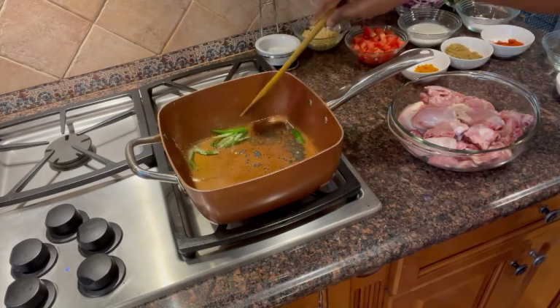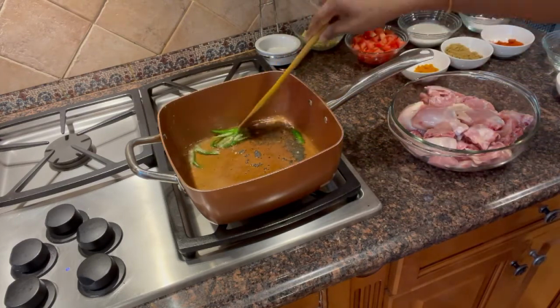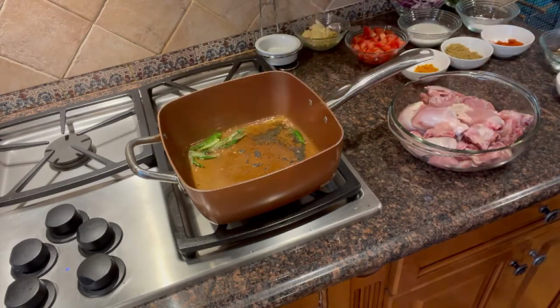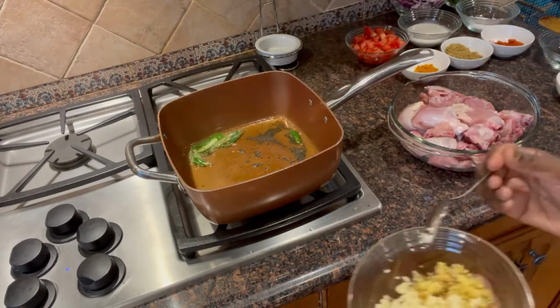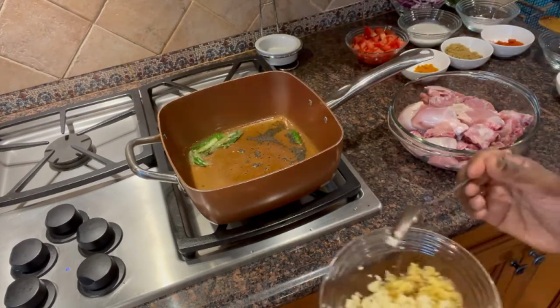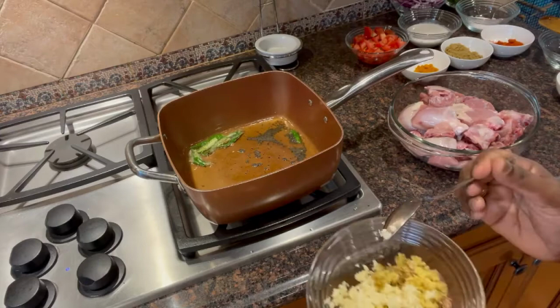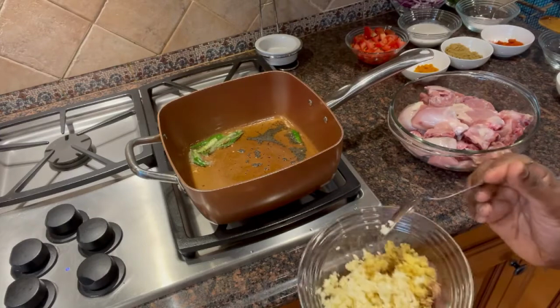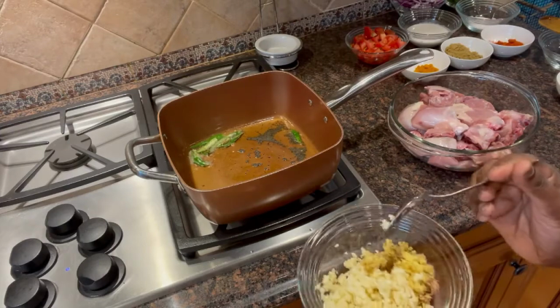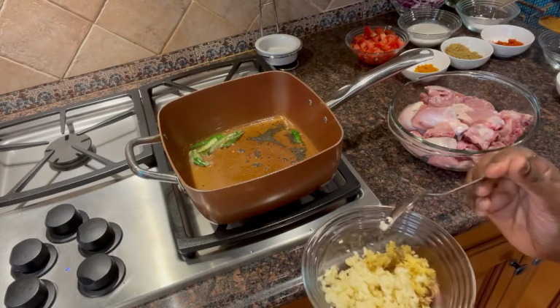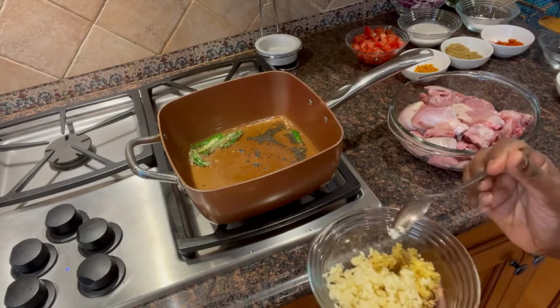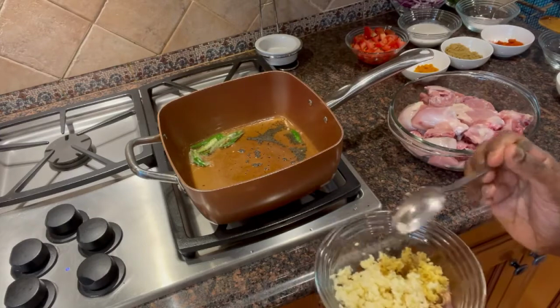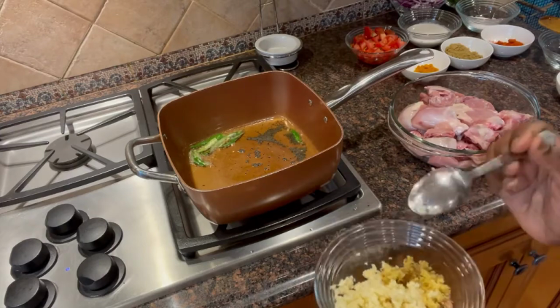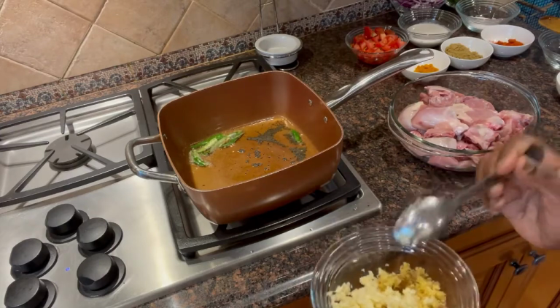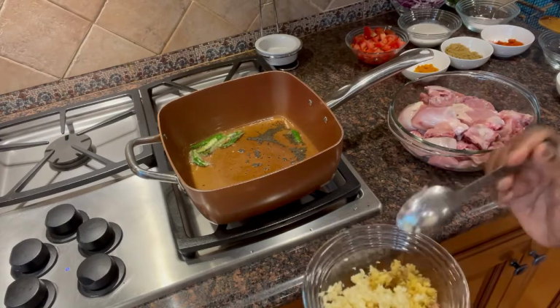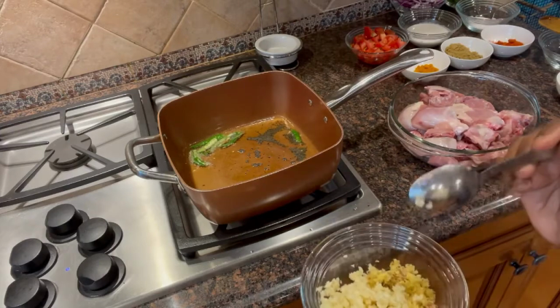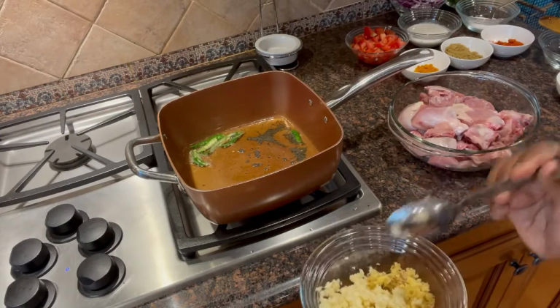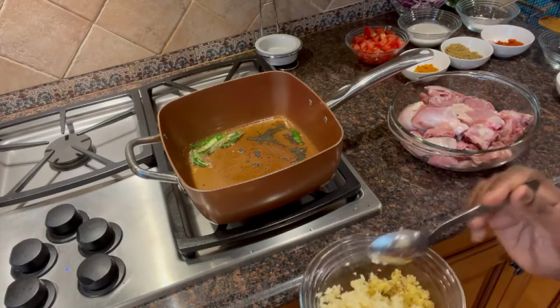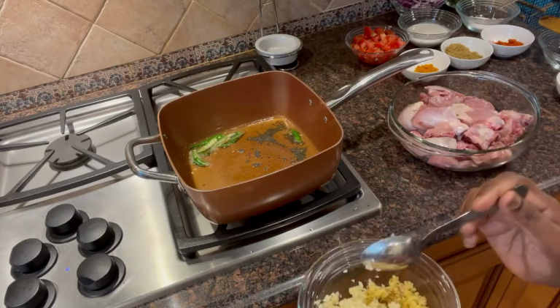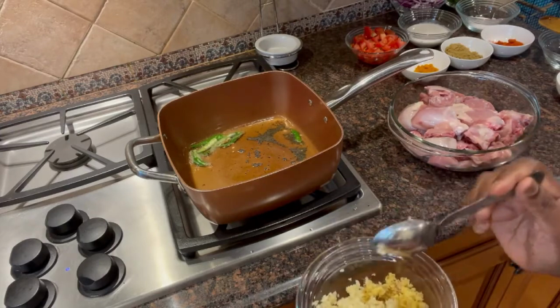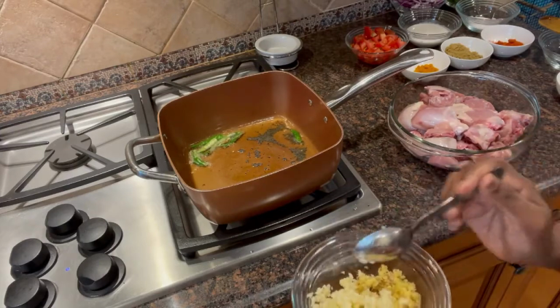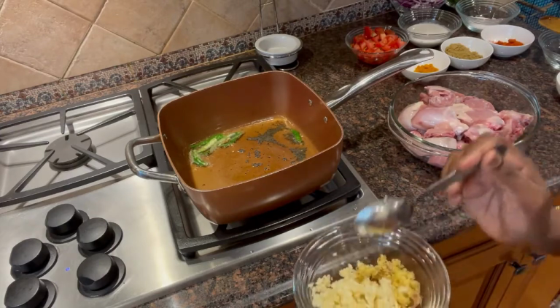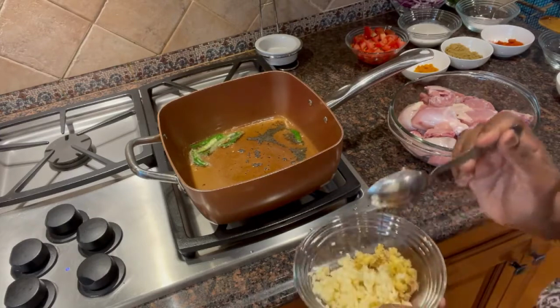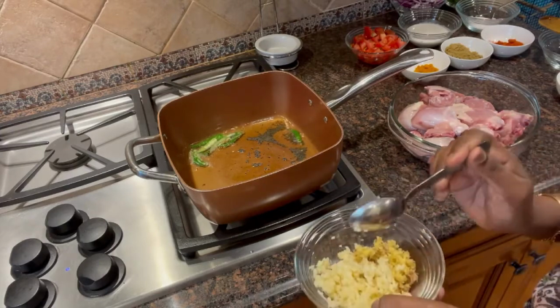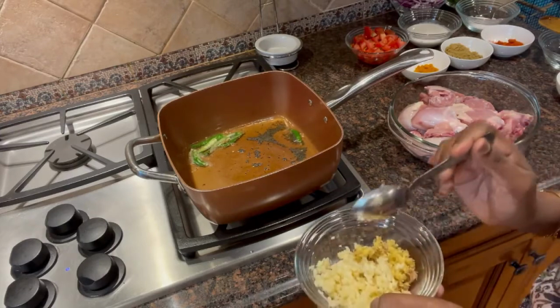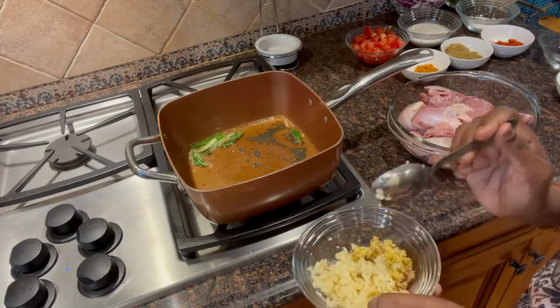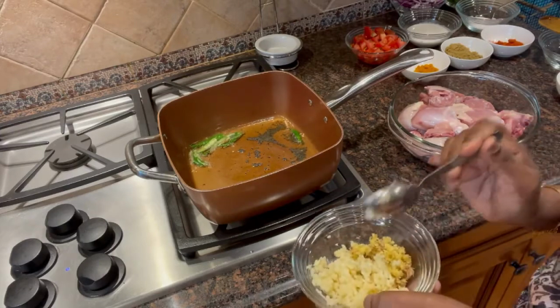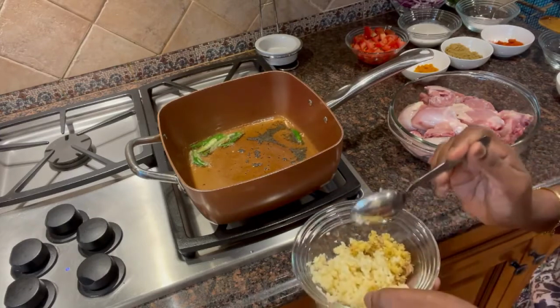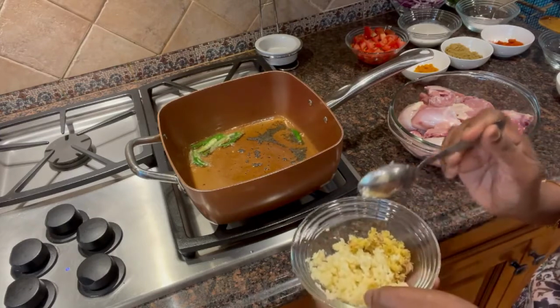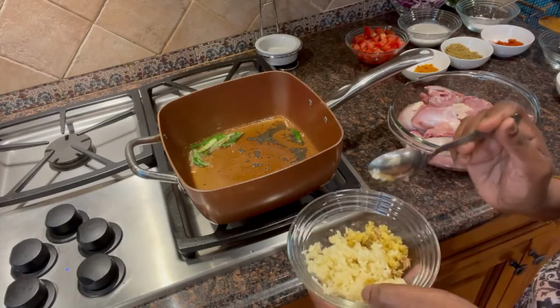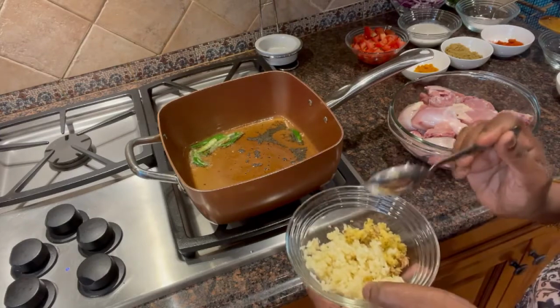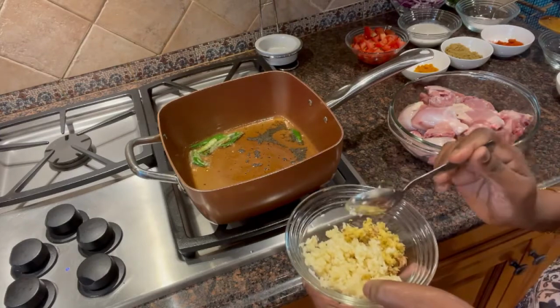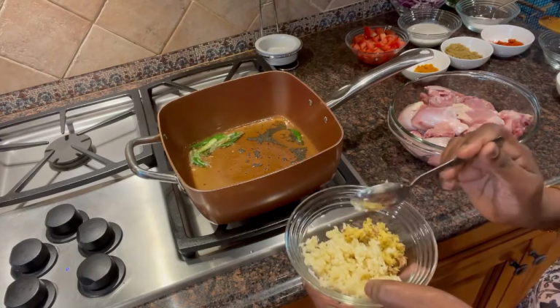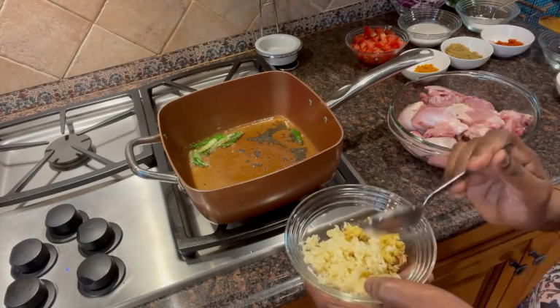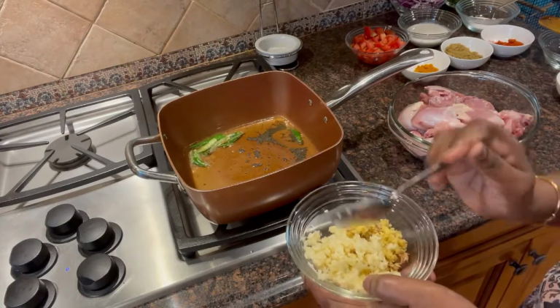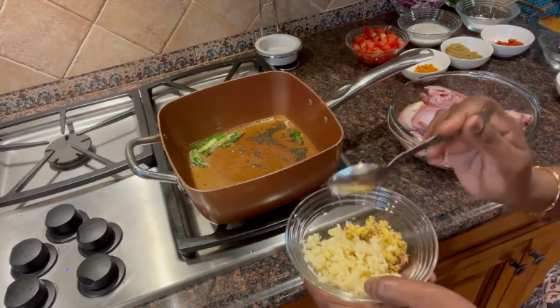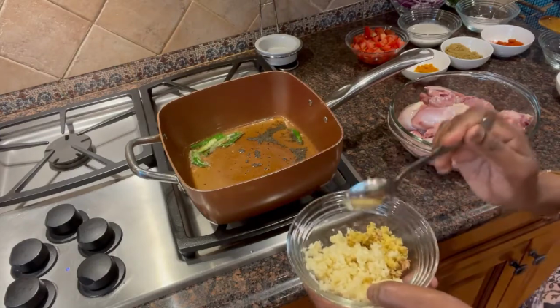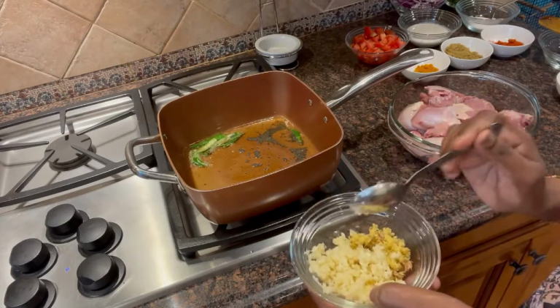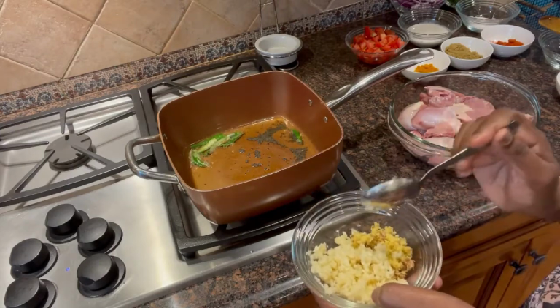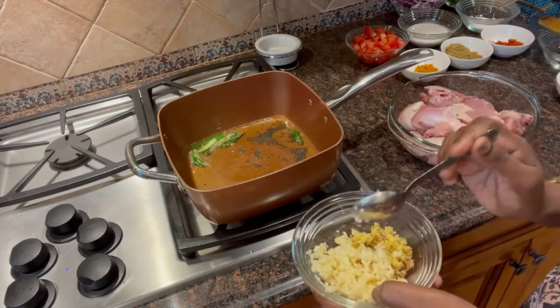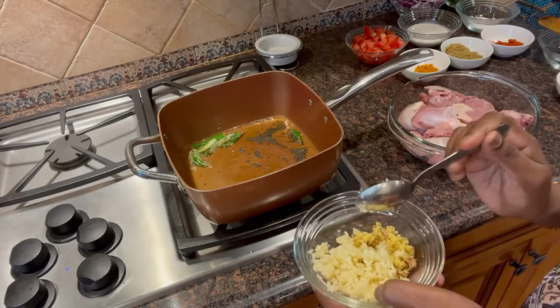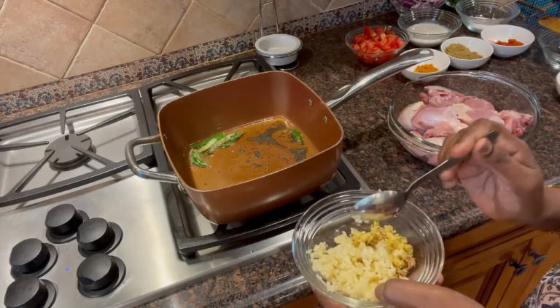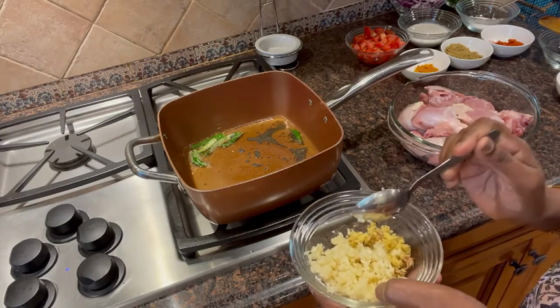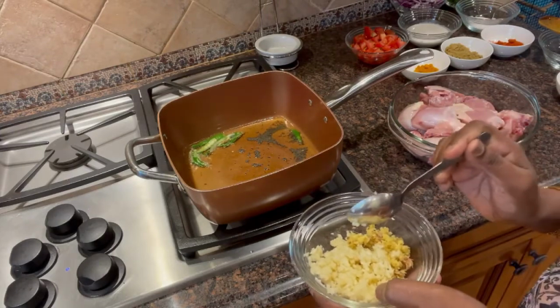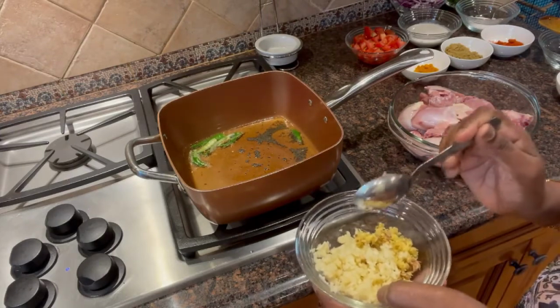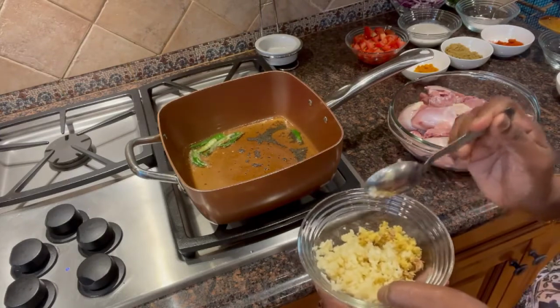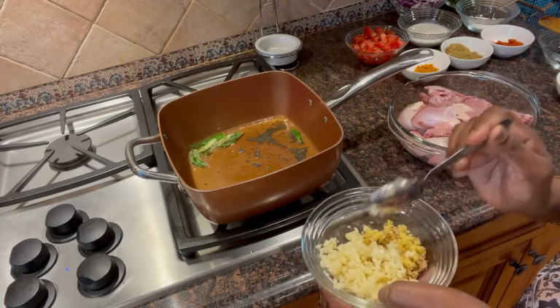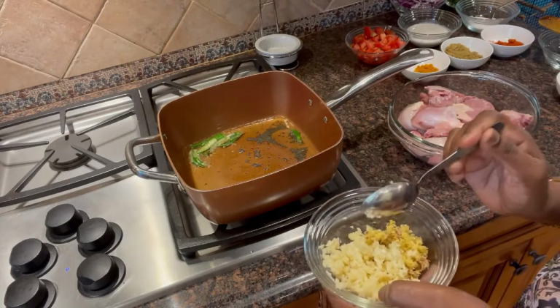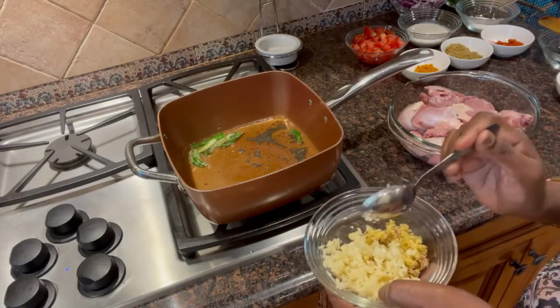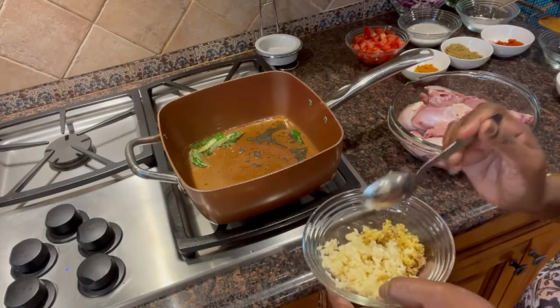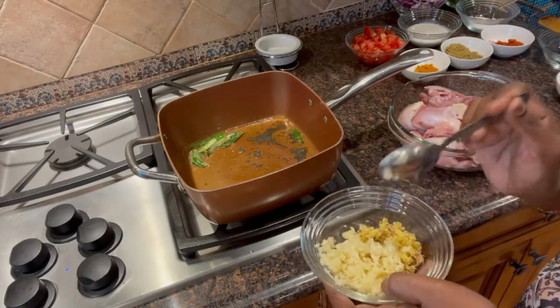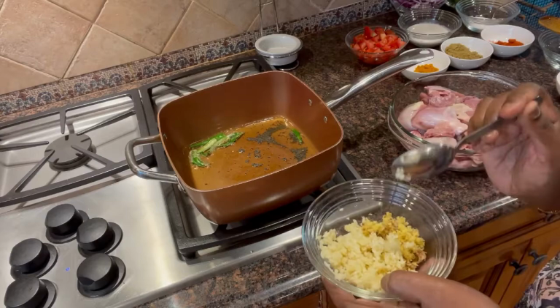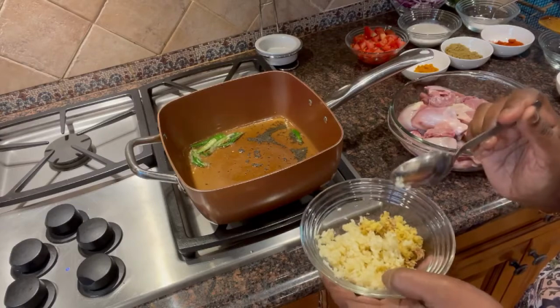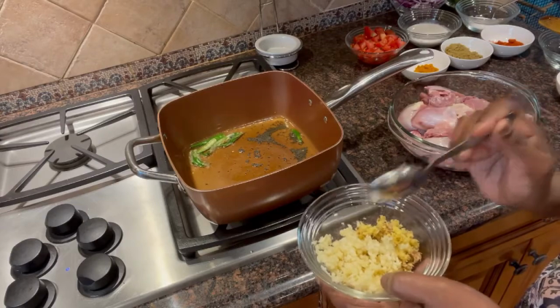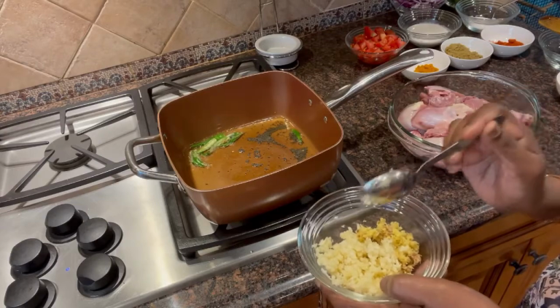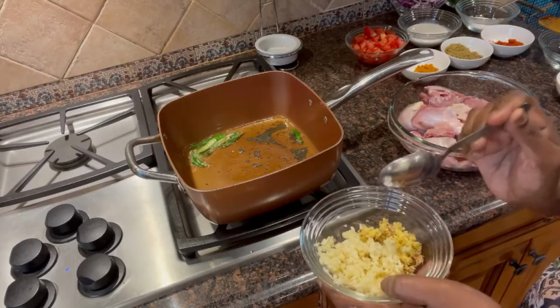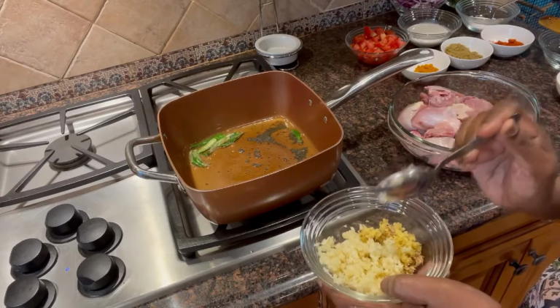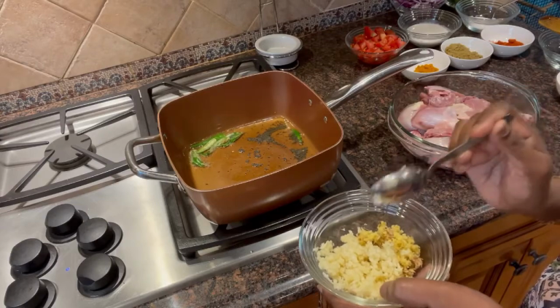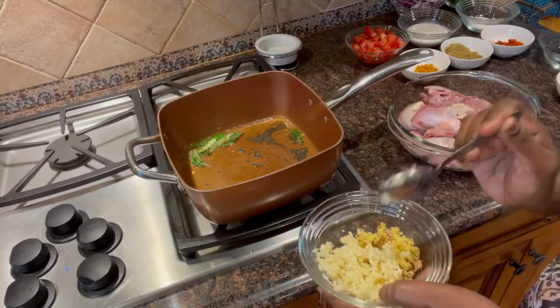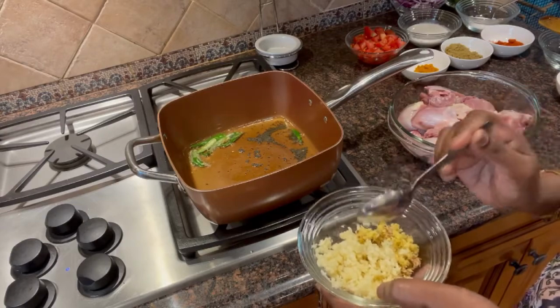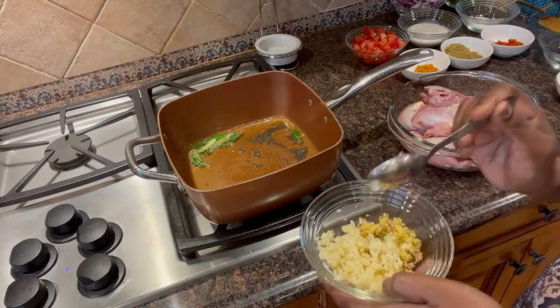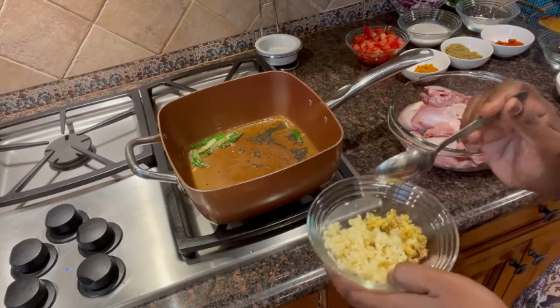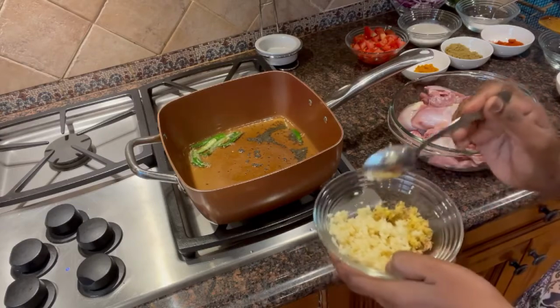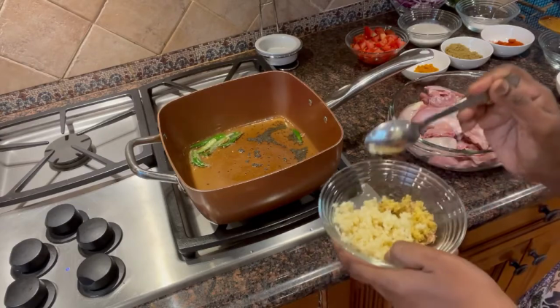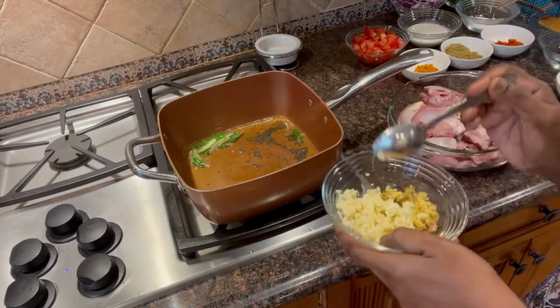Ginger garlic paste: 1 full garlic, 1 full ginger, about 1 to 1 and a half inch of ginger.